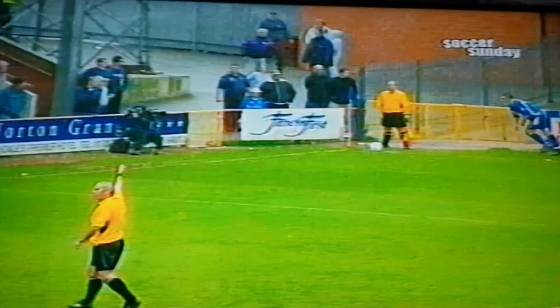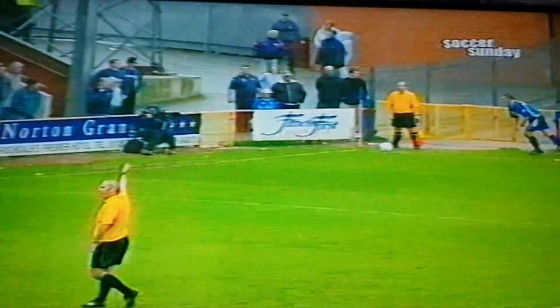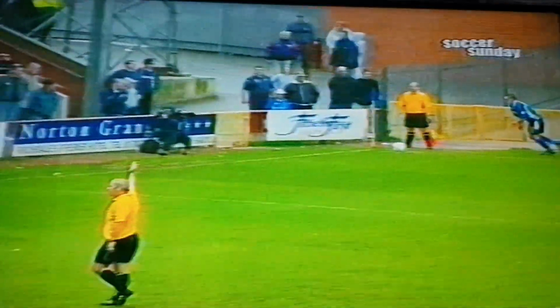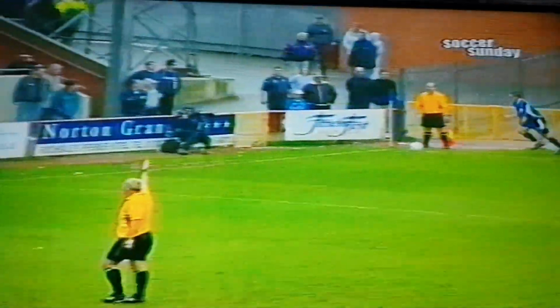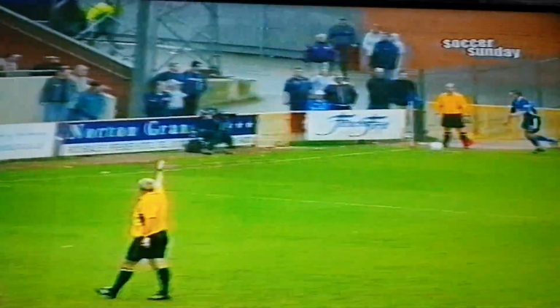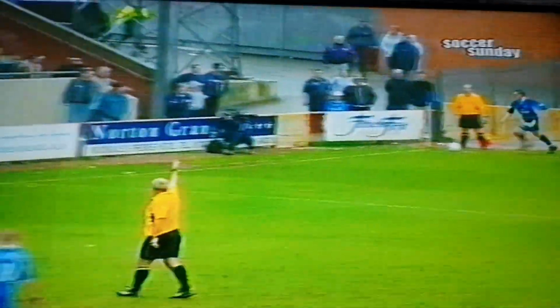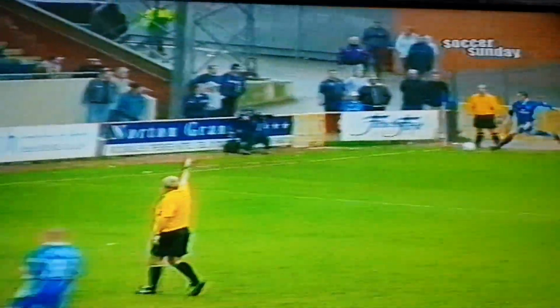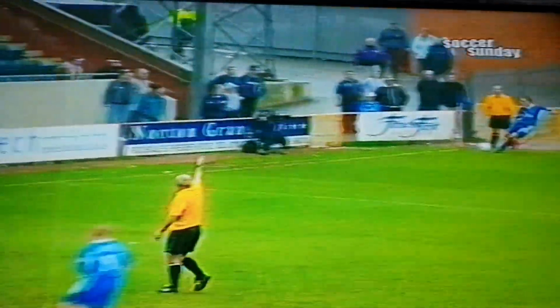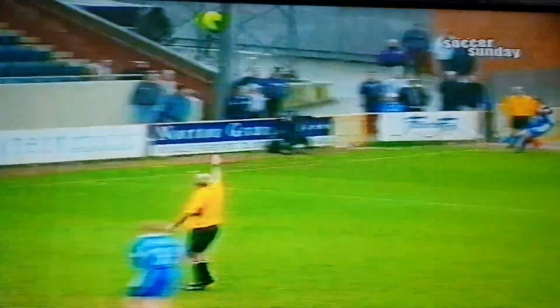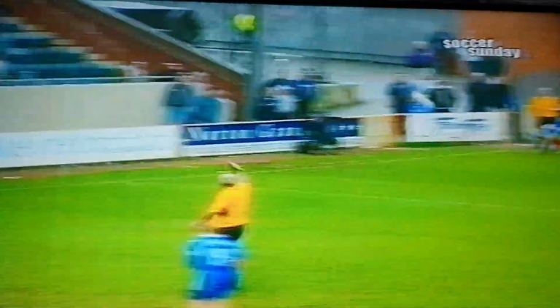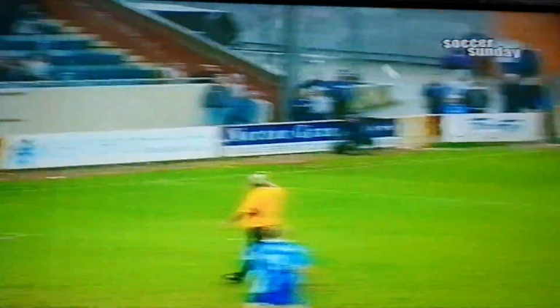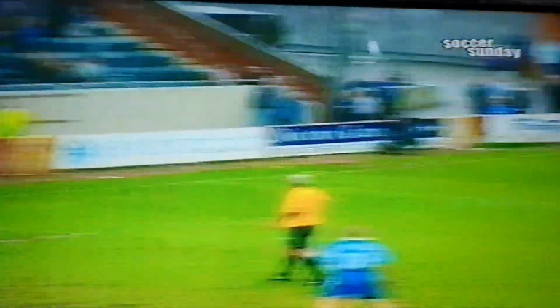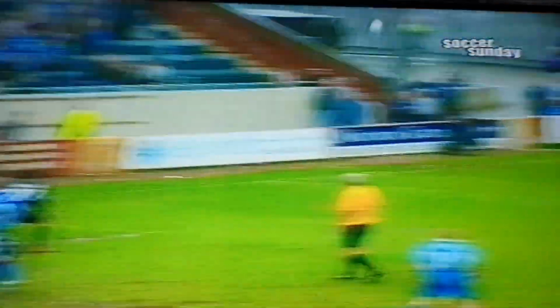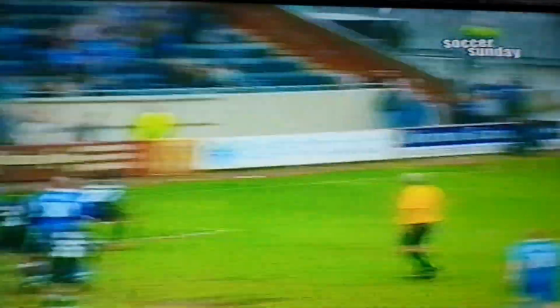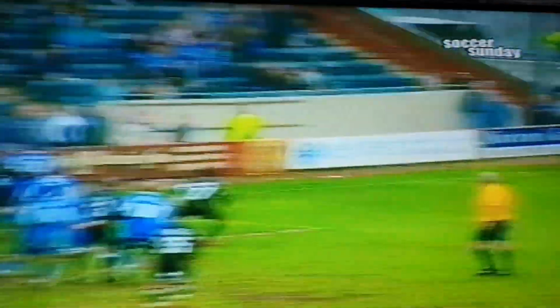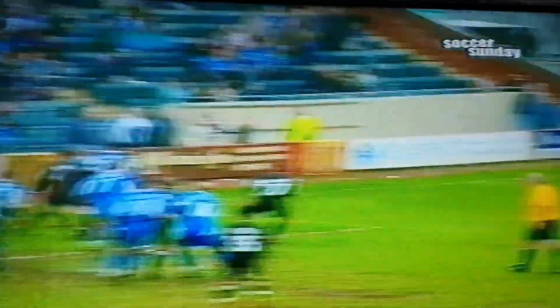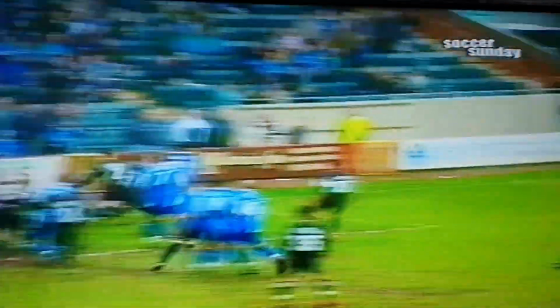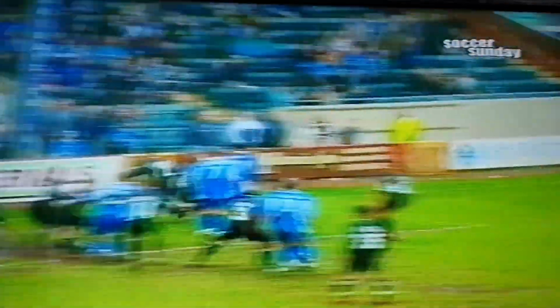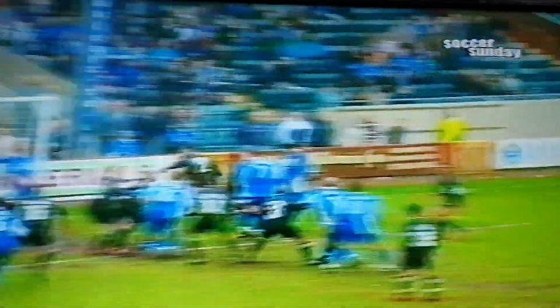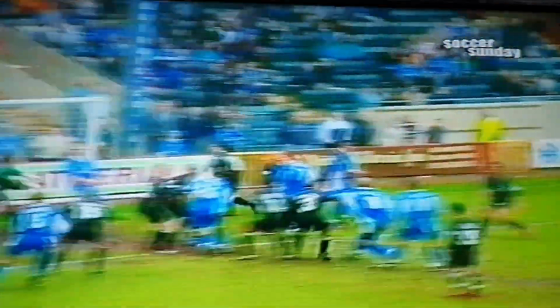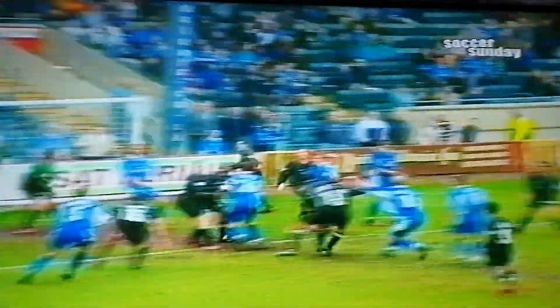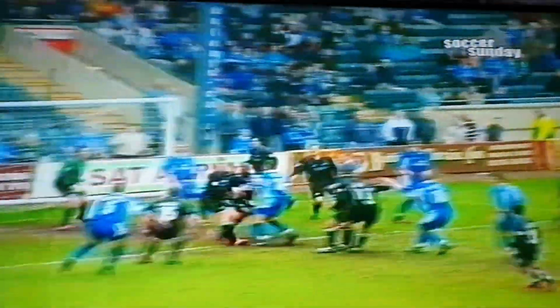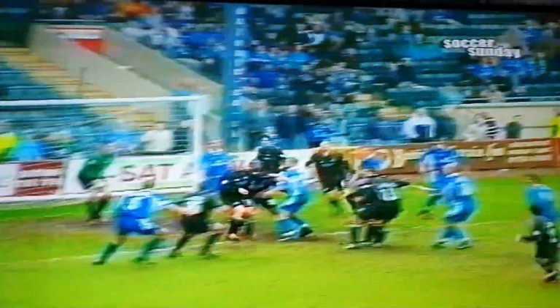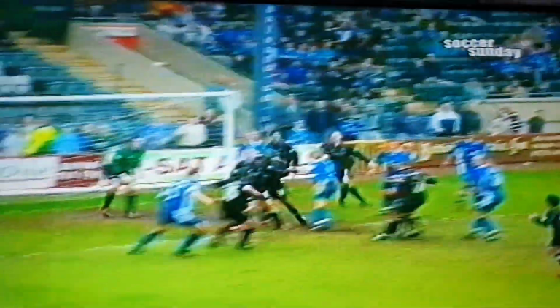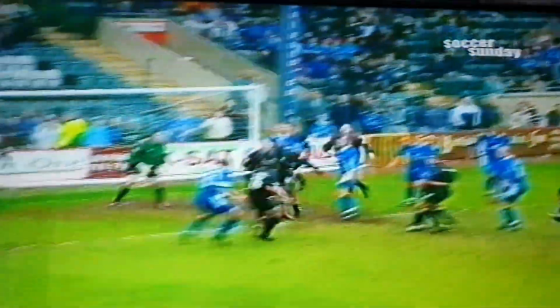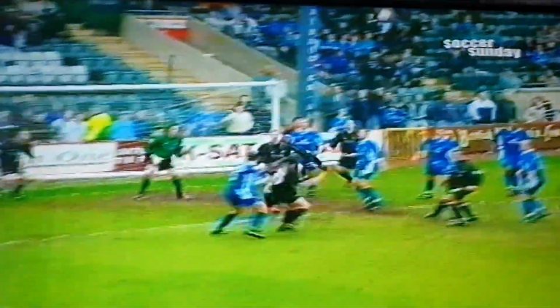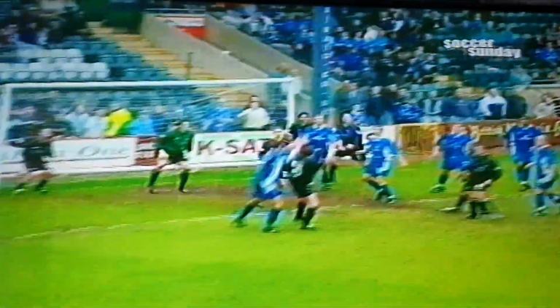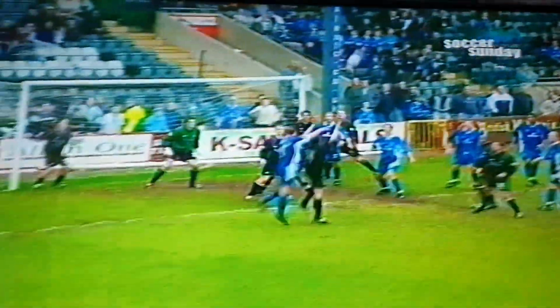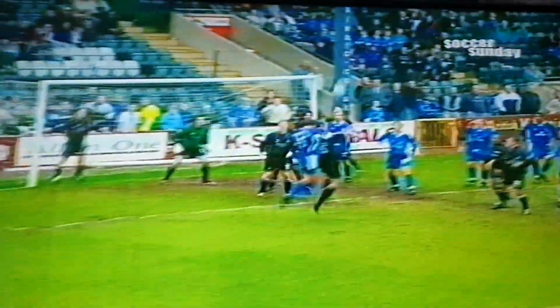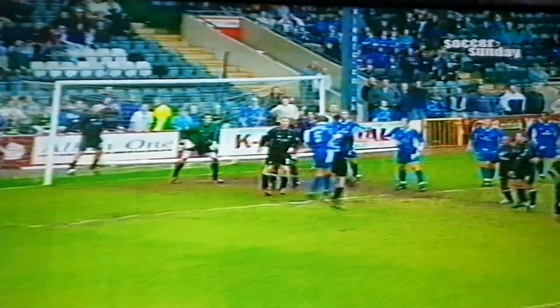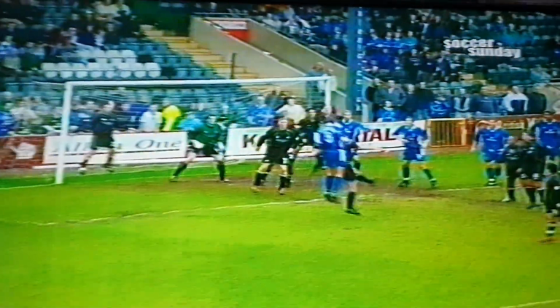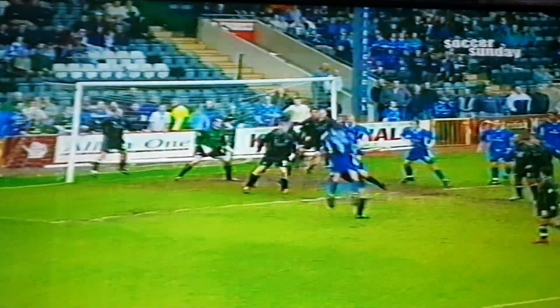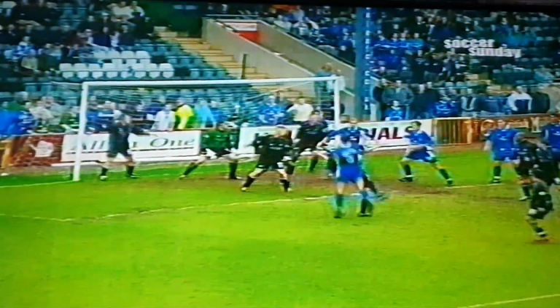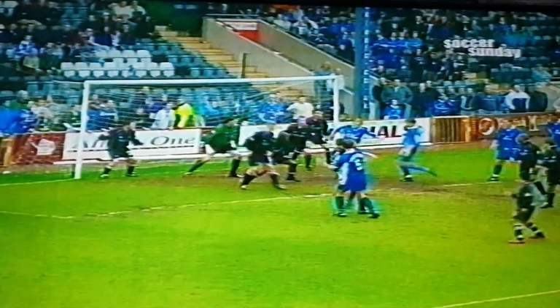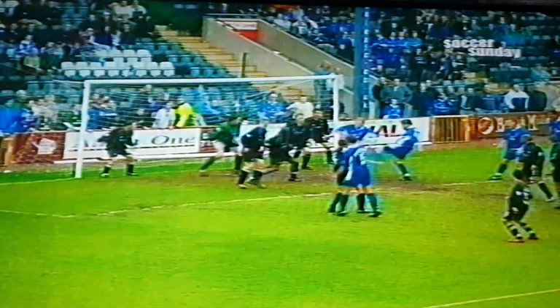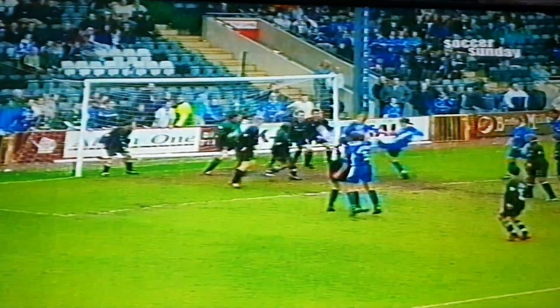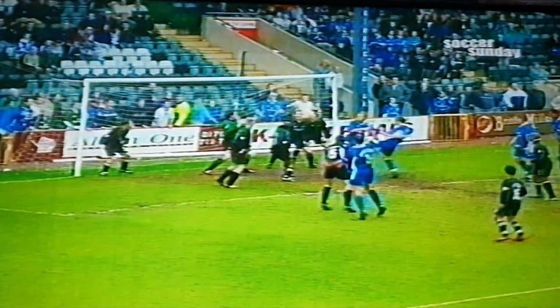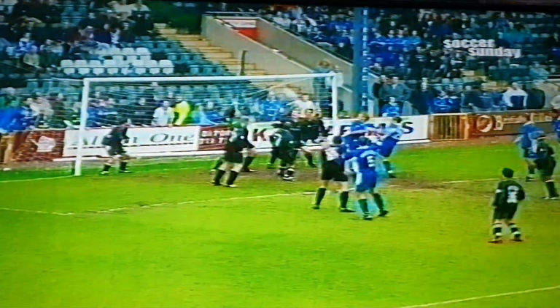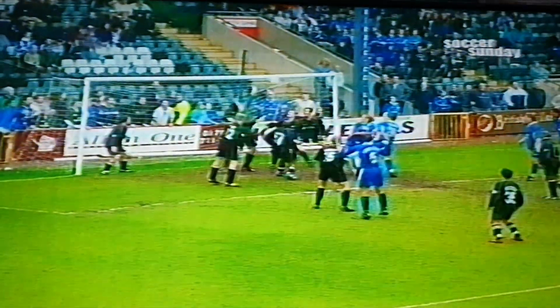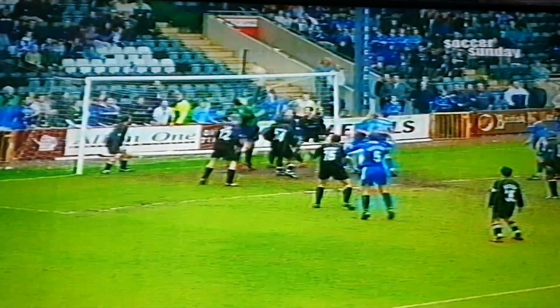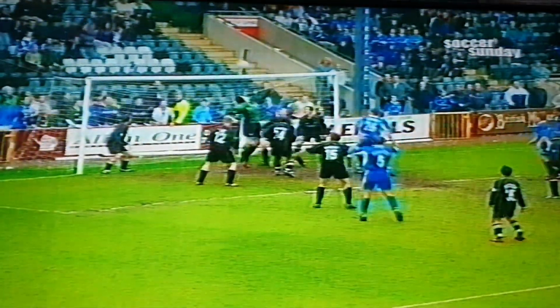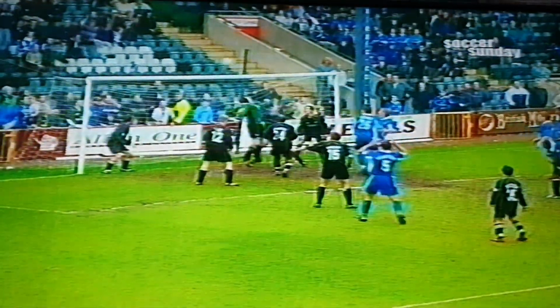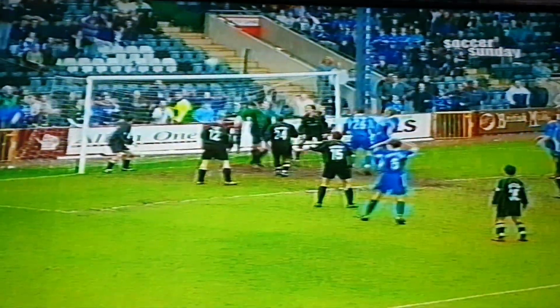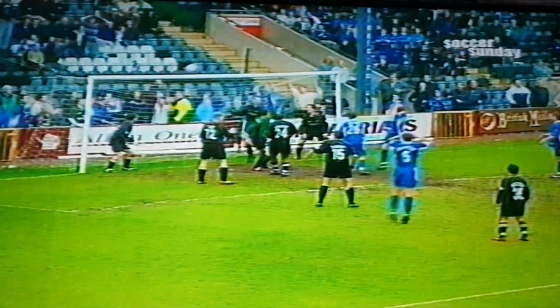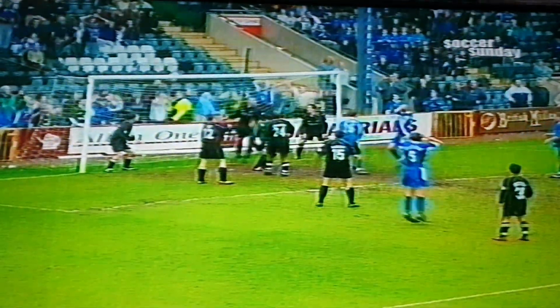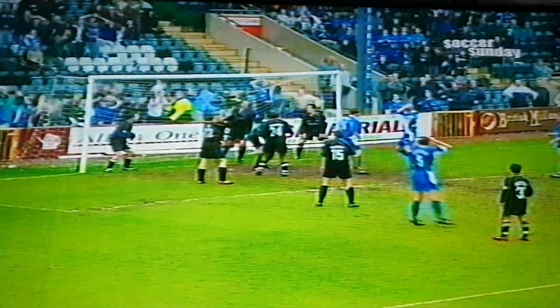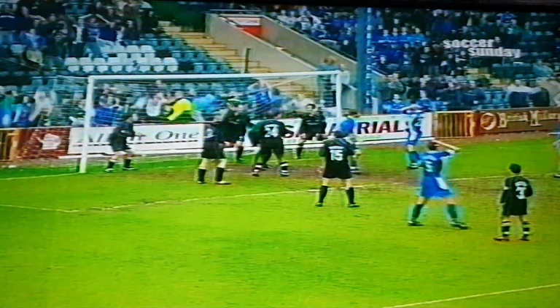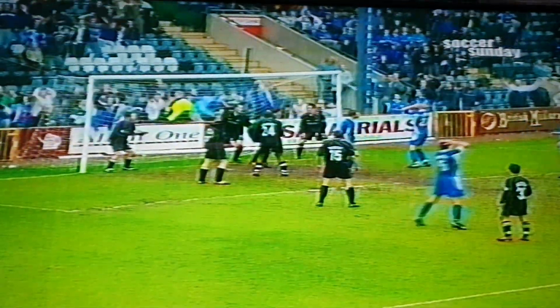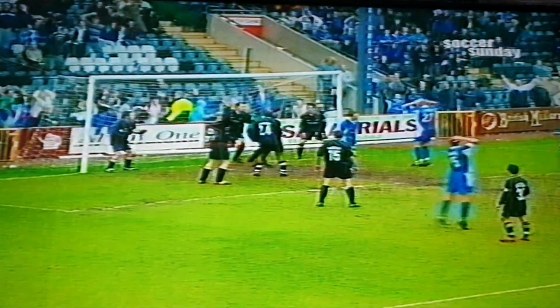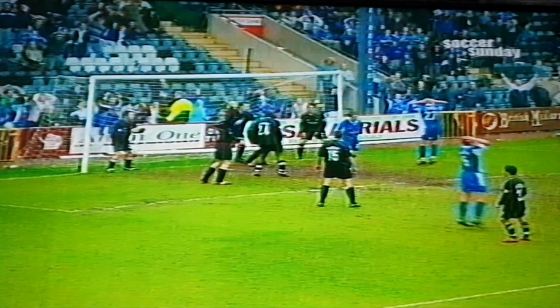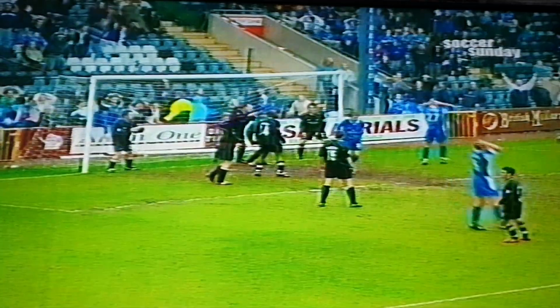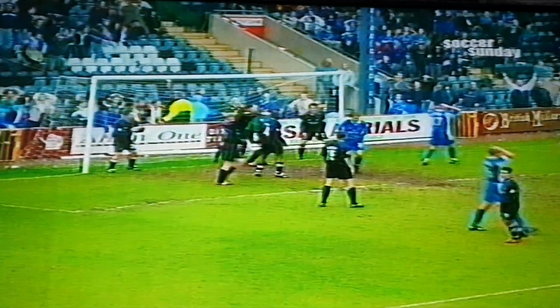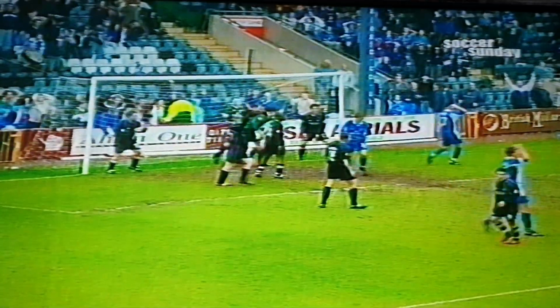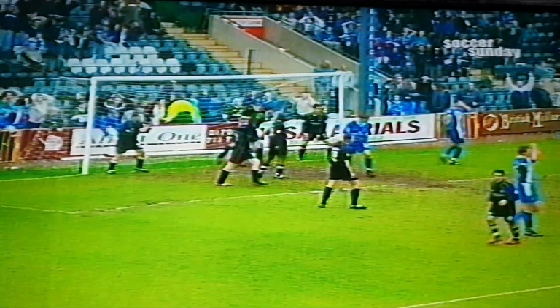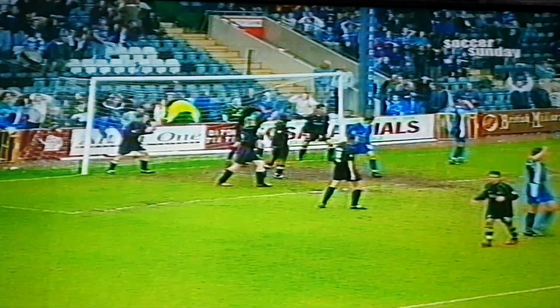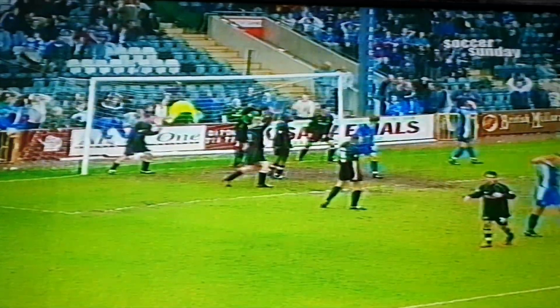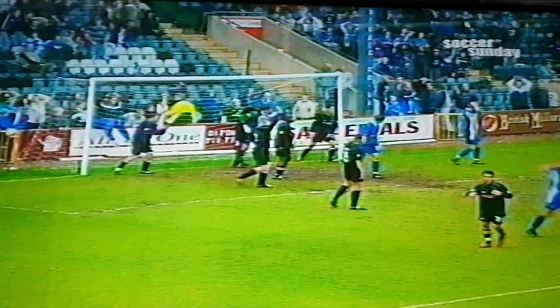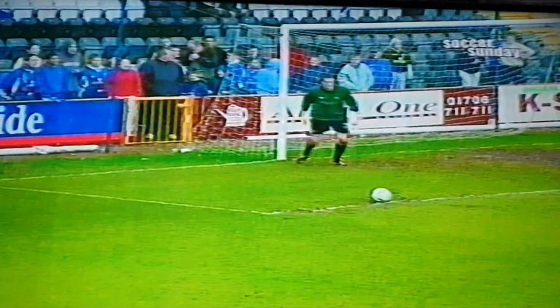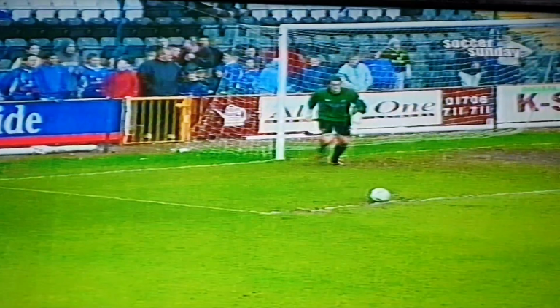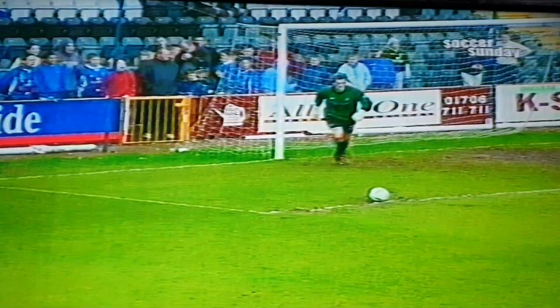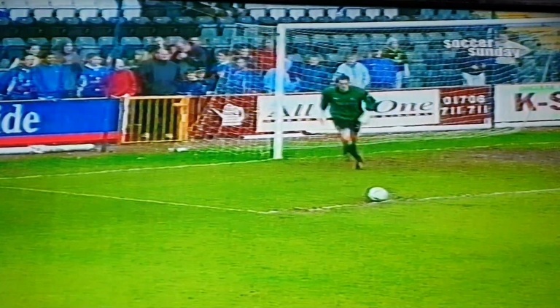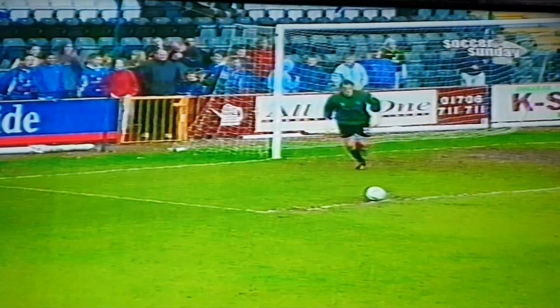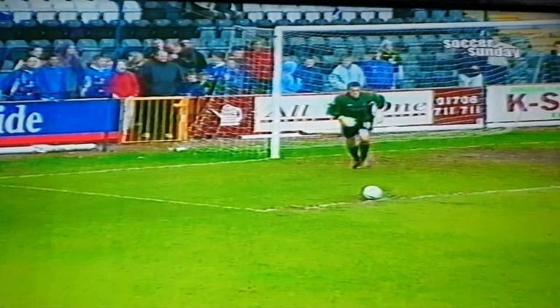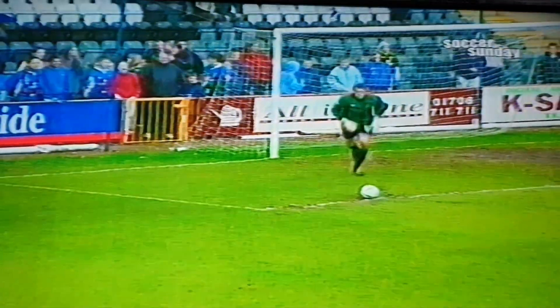In the final seconds, Dale had a corner, and although Grand made Griffiths' knockdown, it went well over the bar.